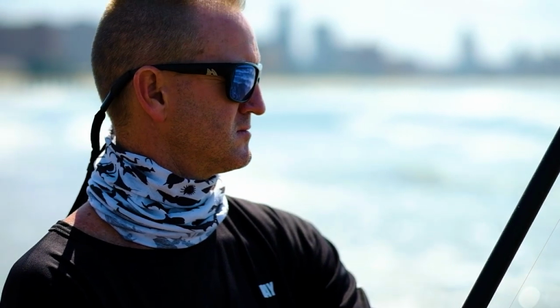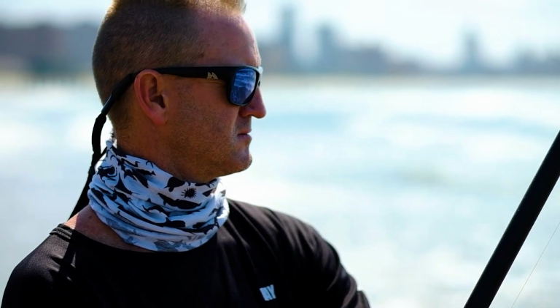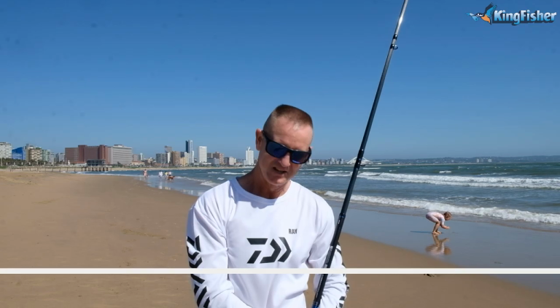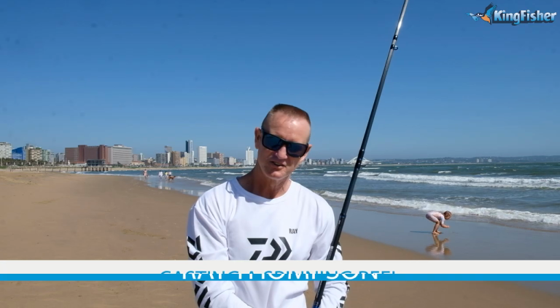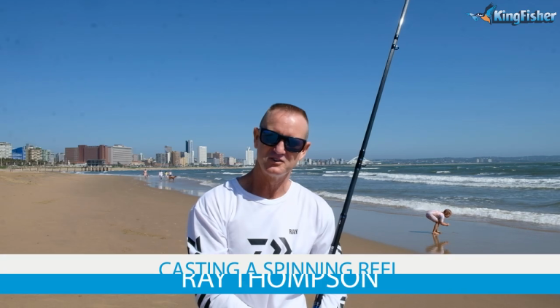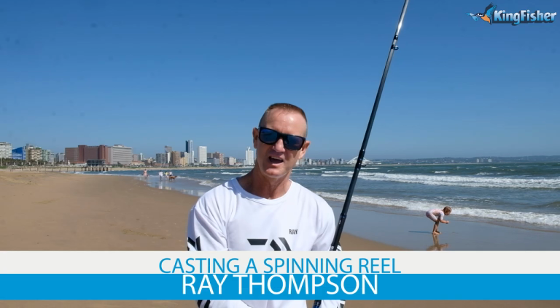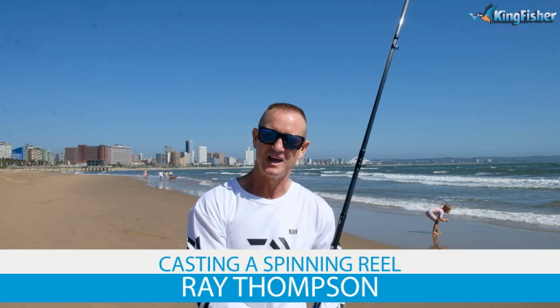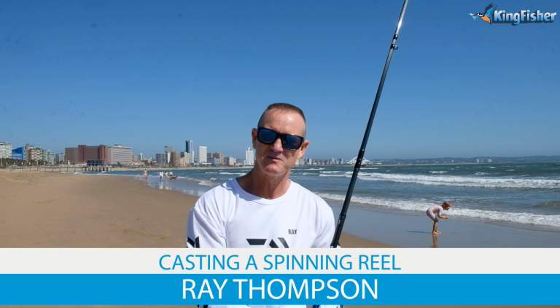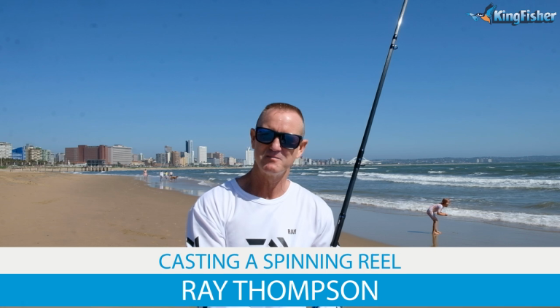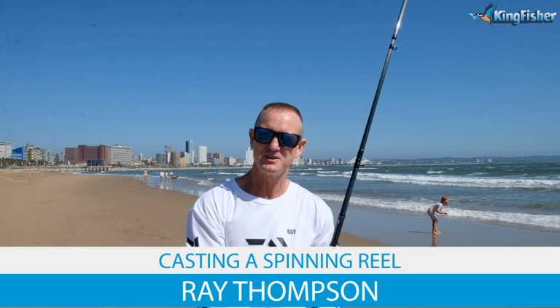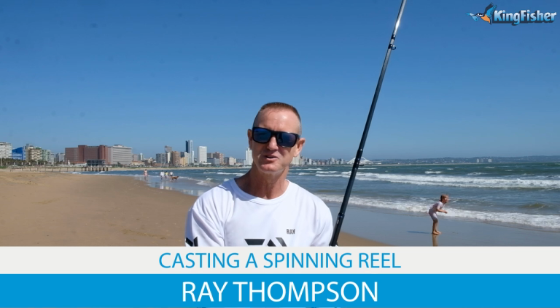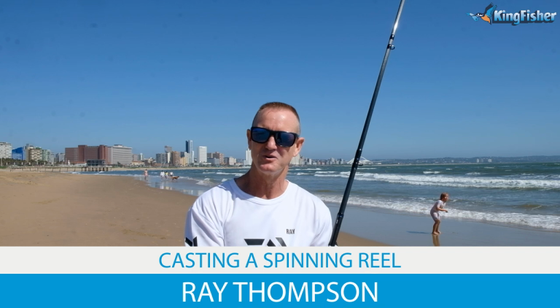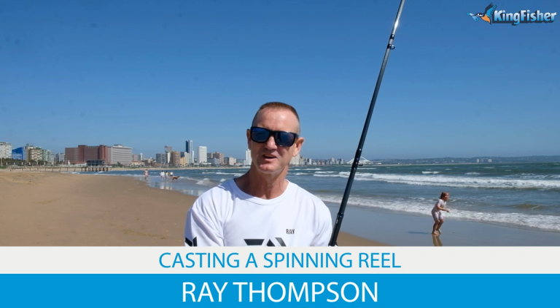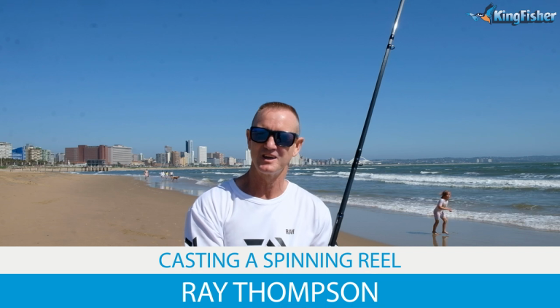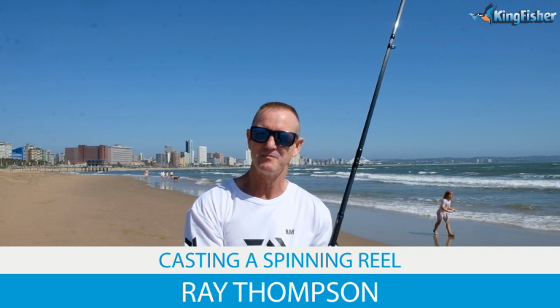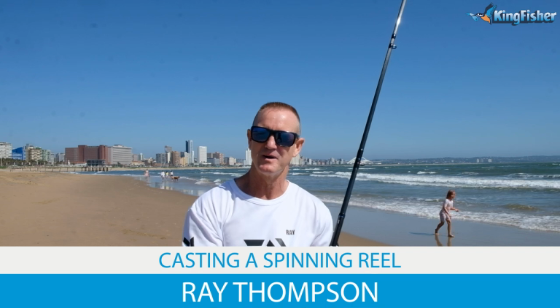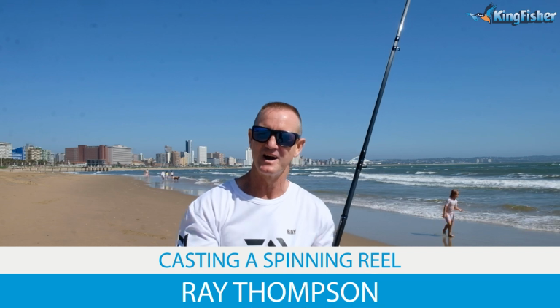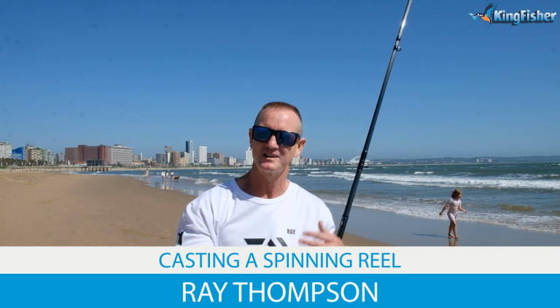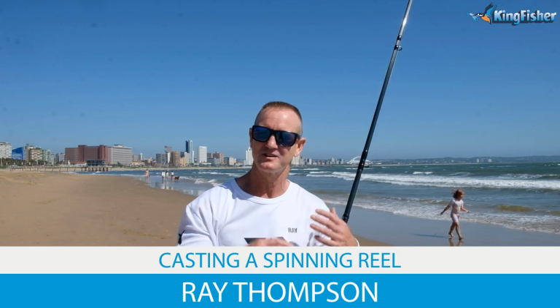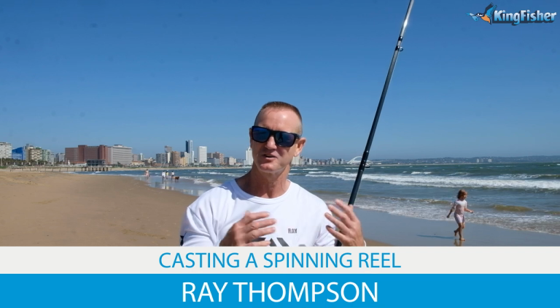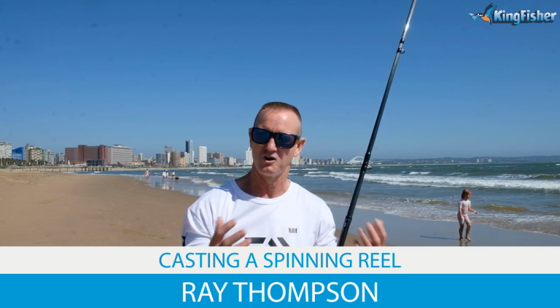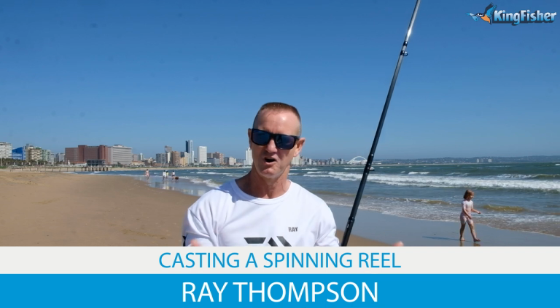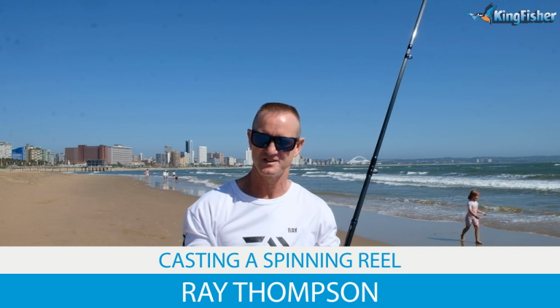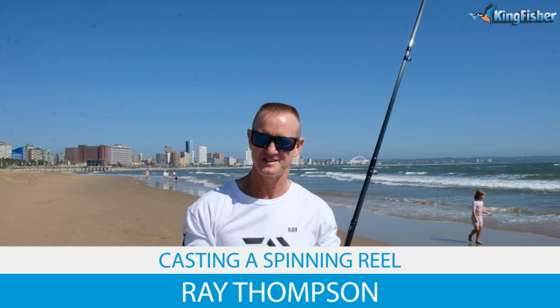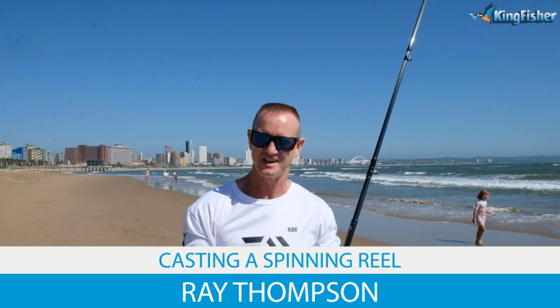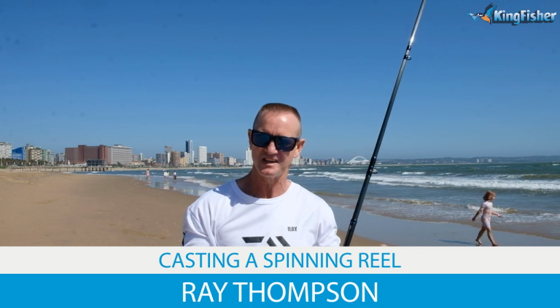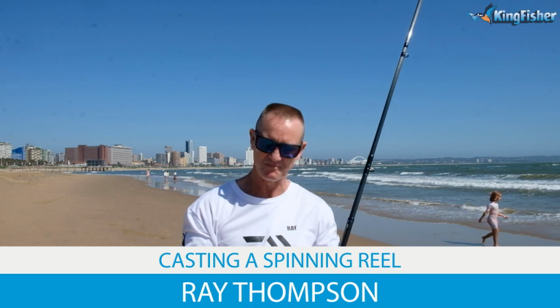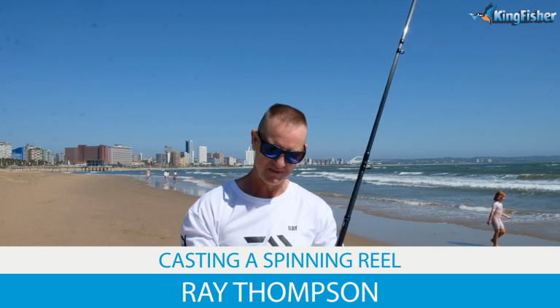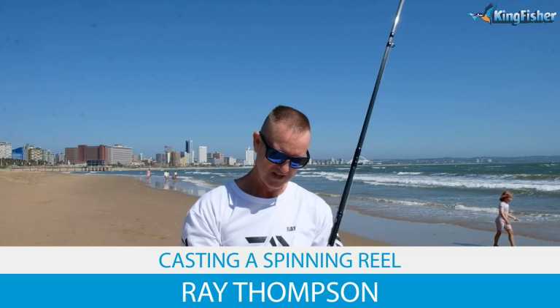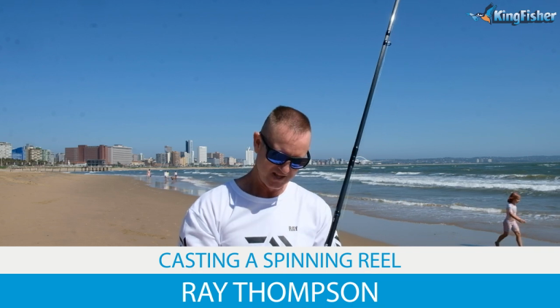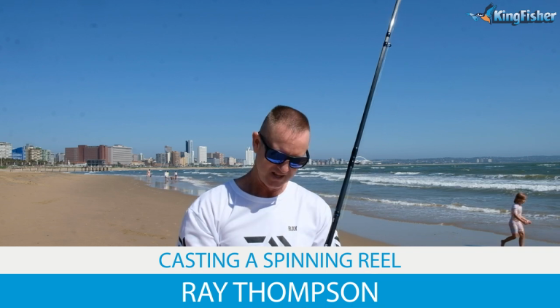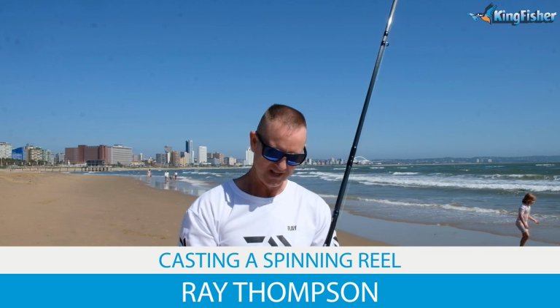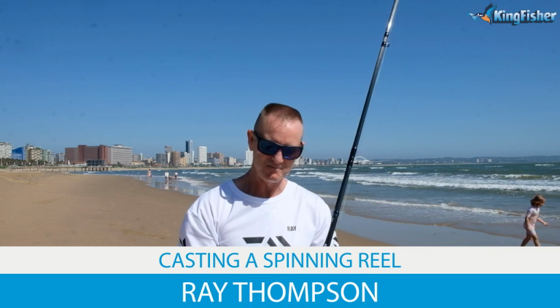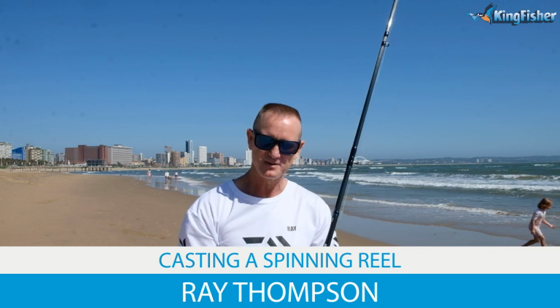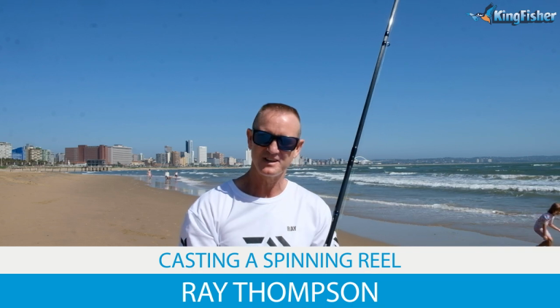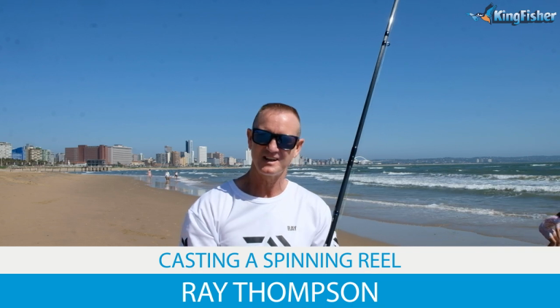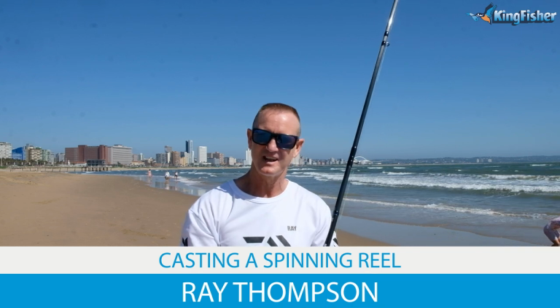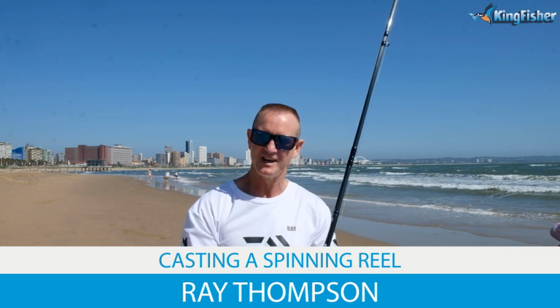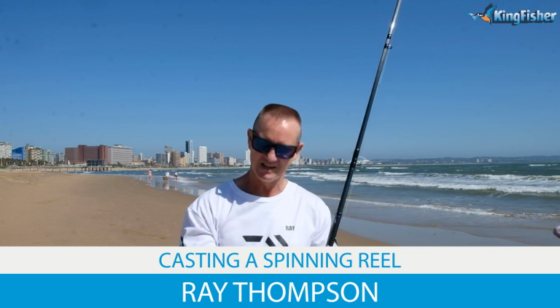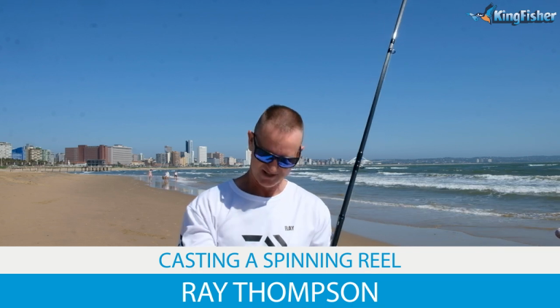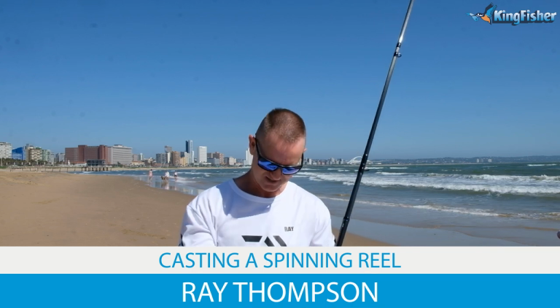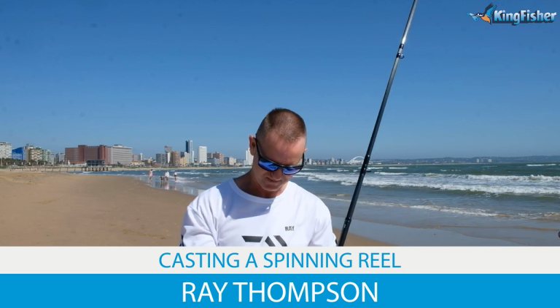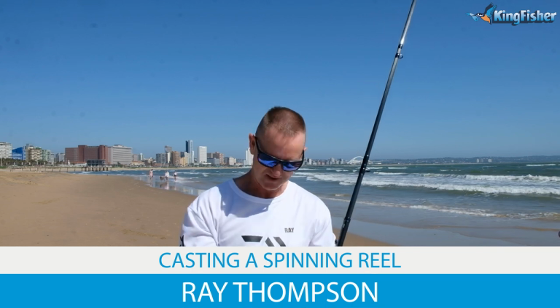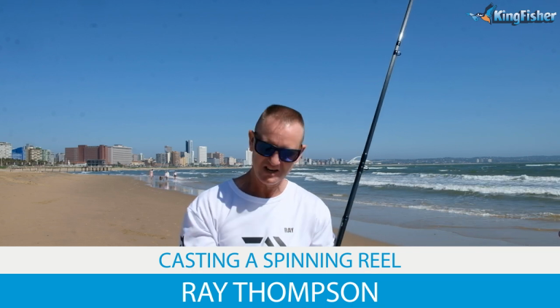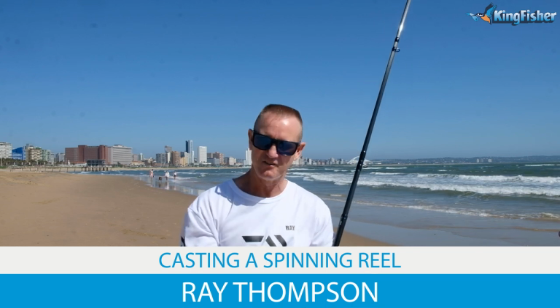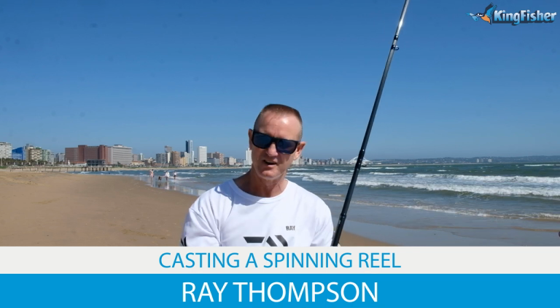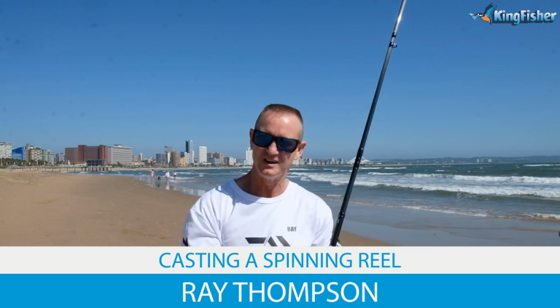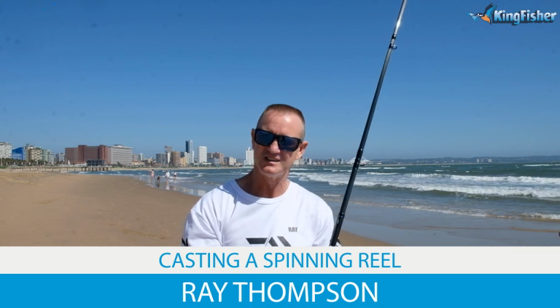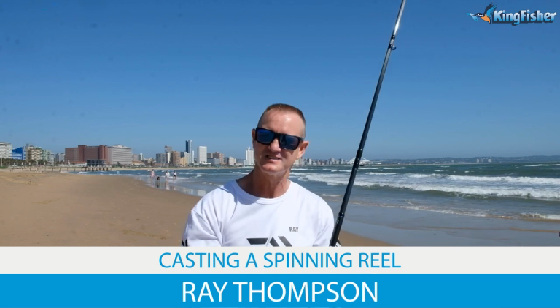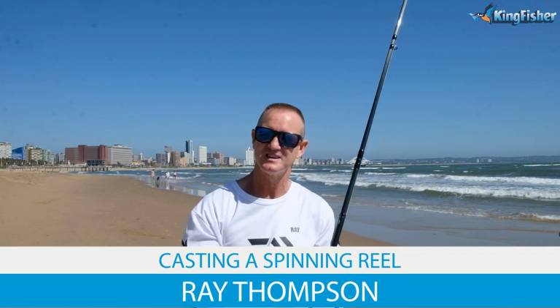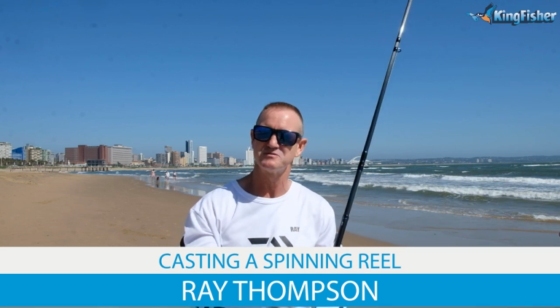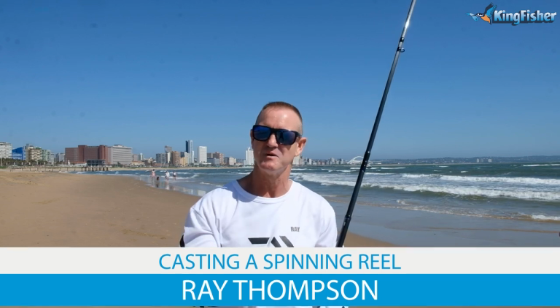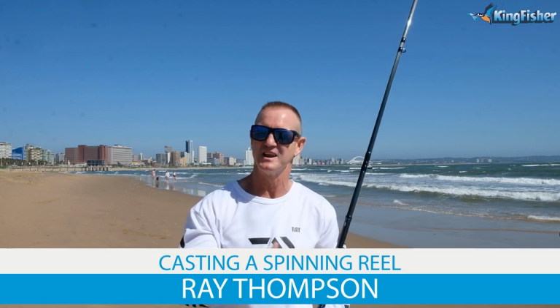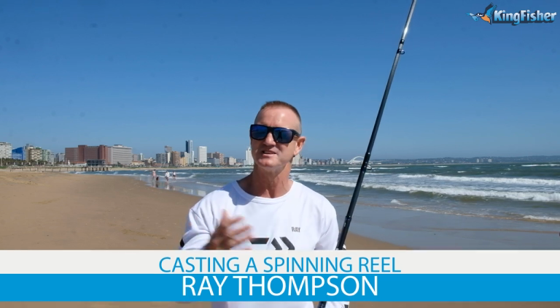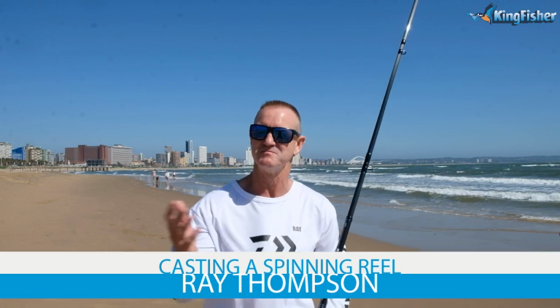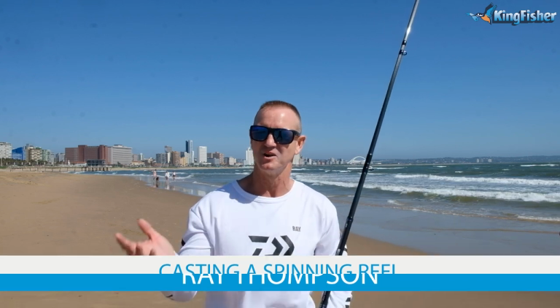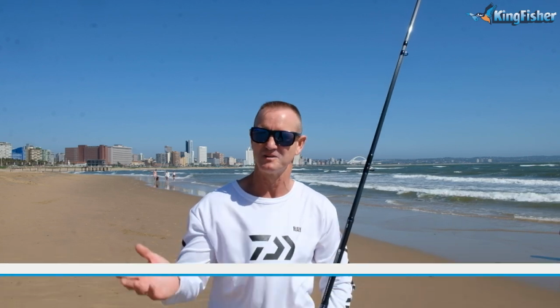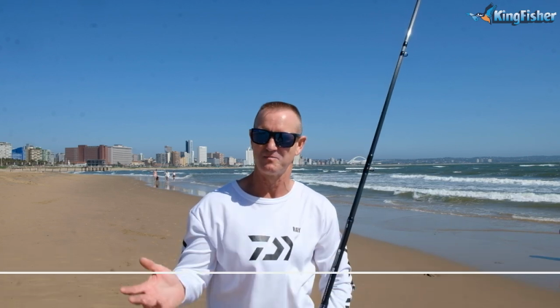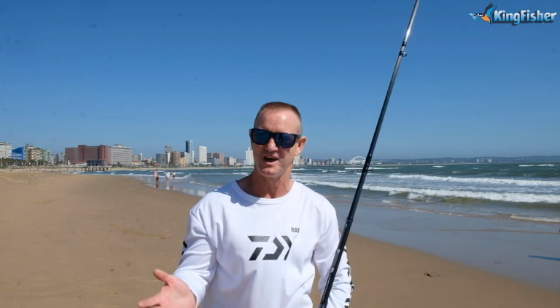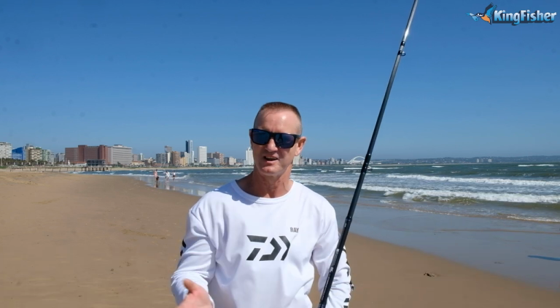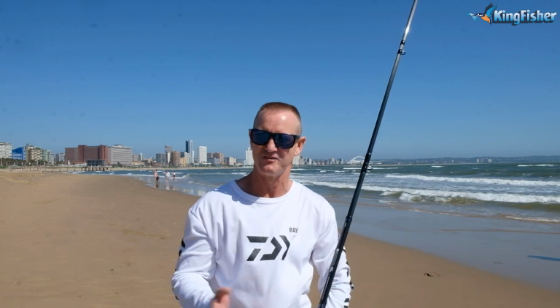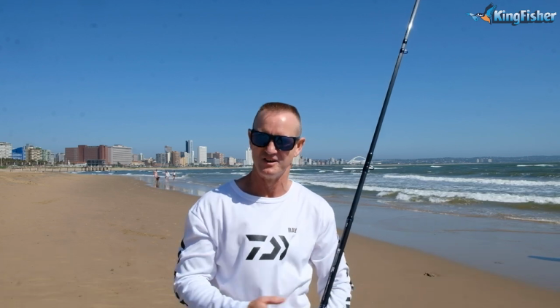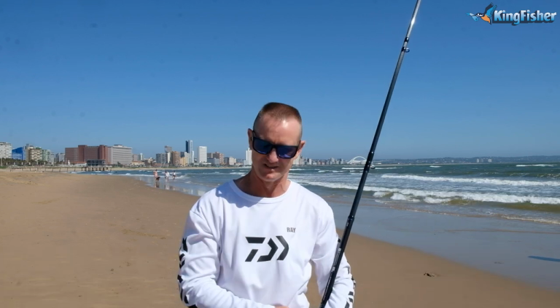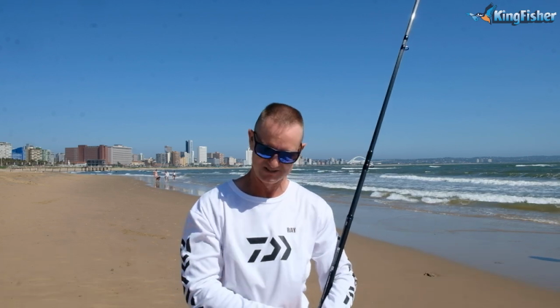Today I'm going to be talking about casting — in particular spinning reels as well as multiplying reels.